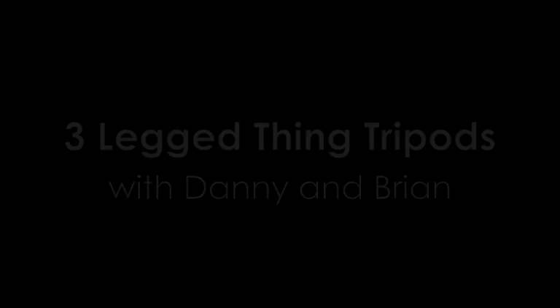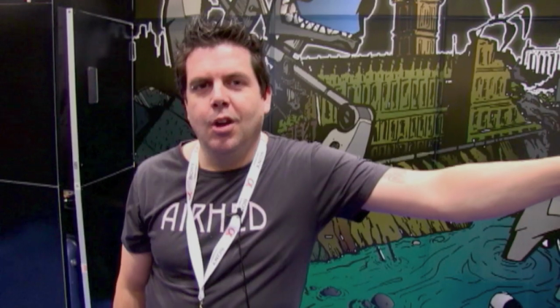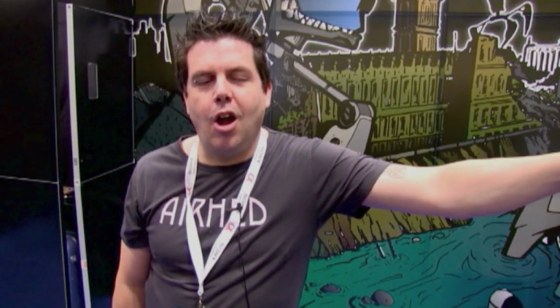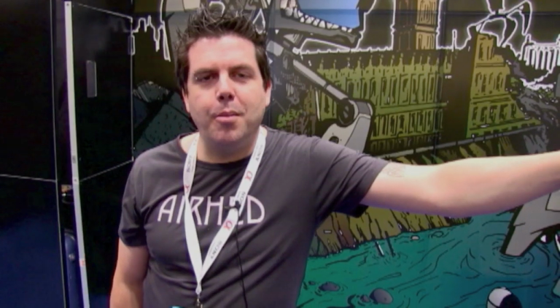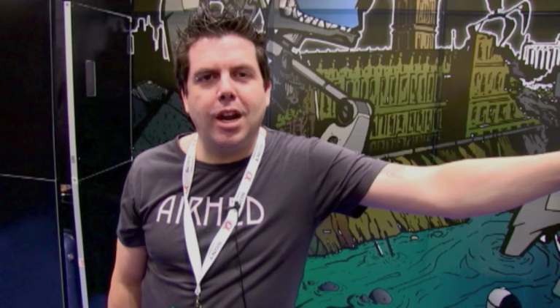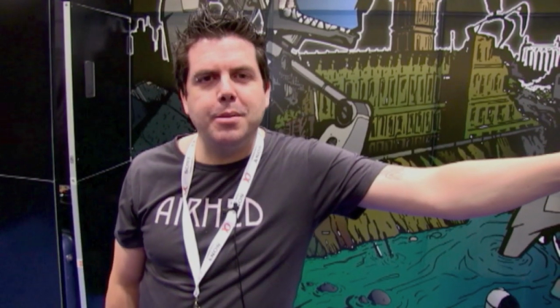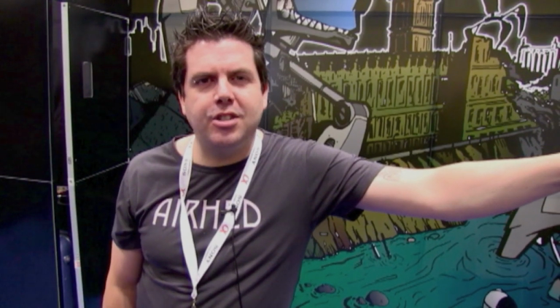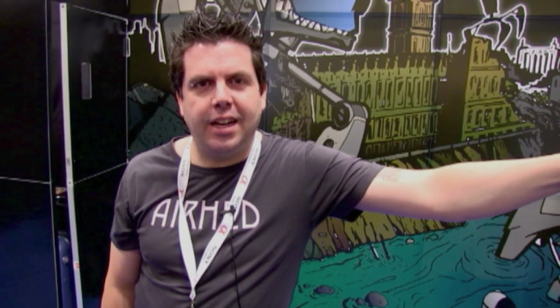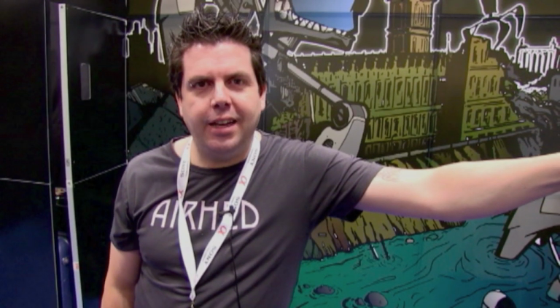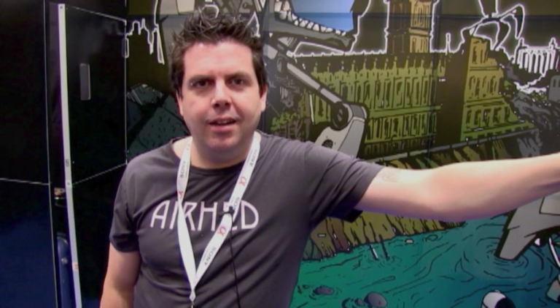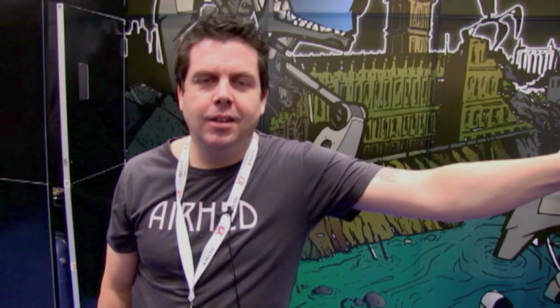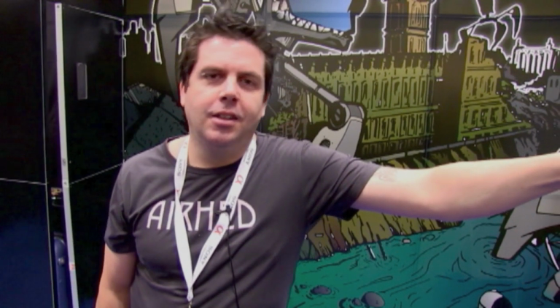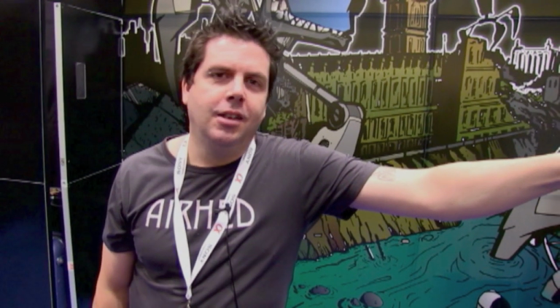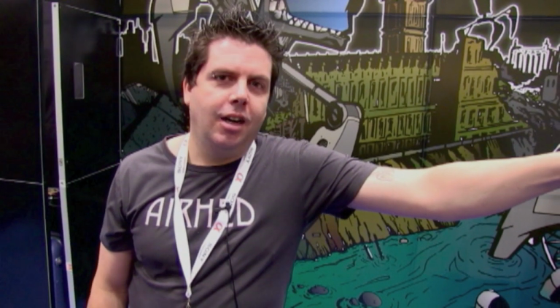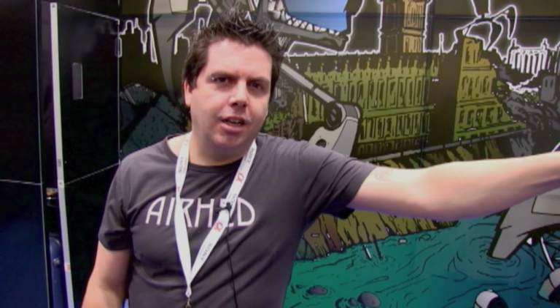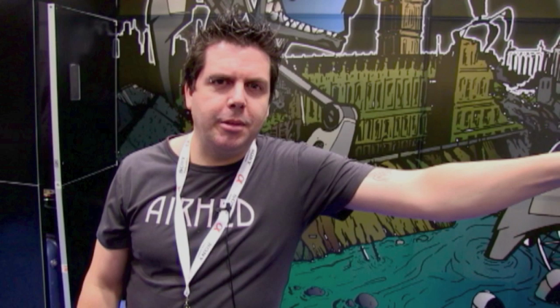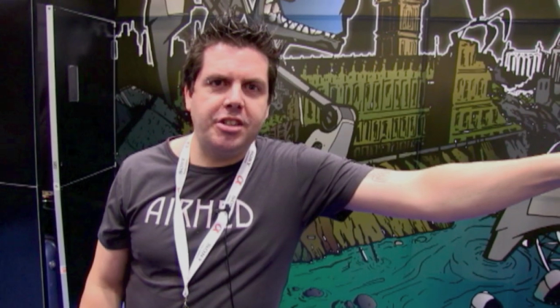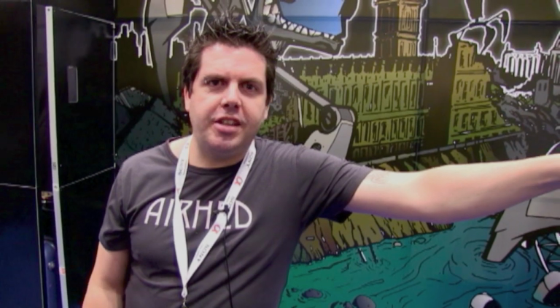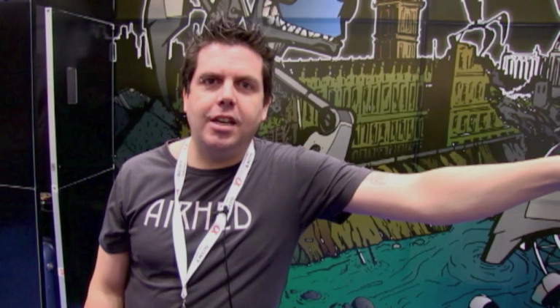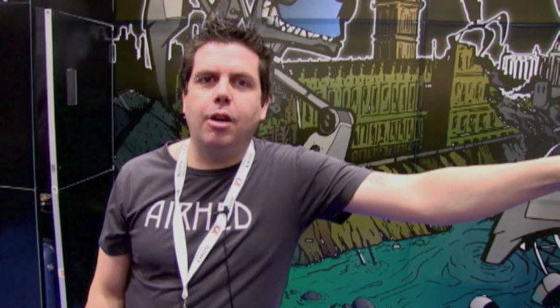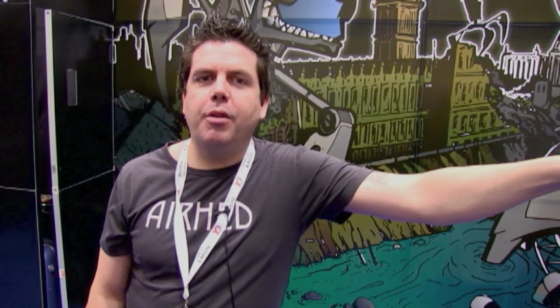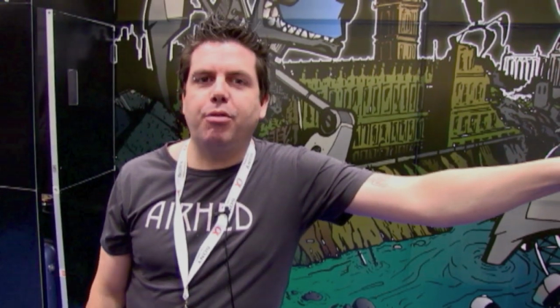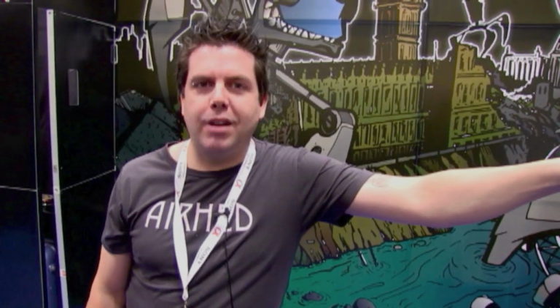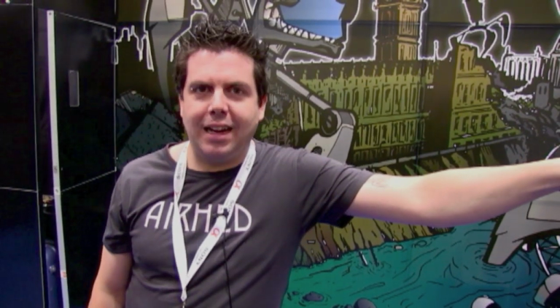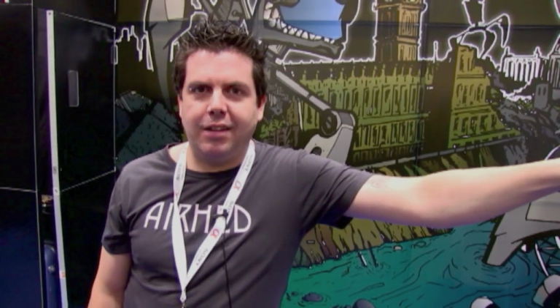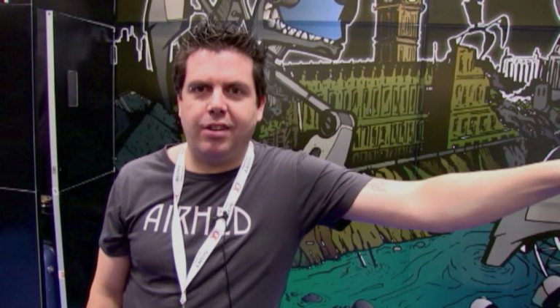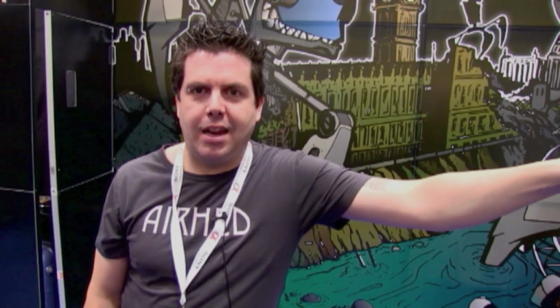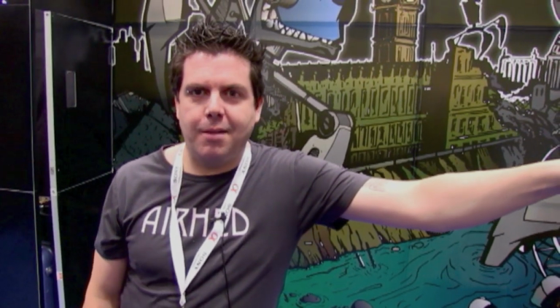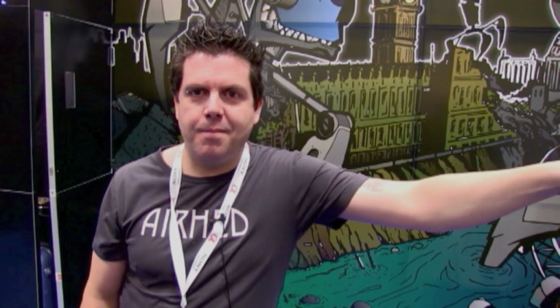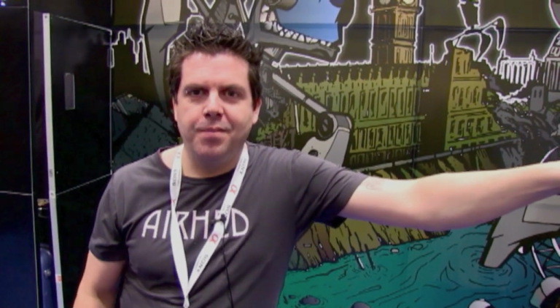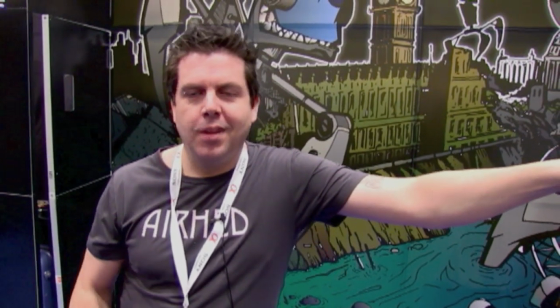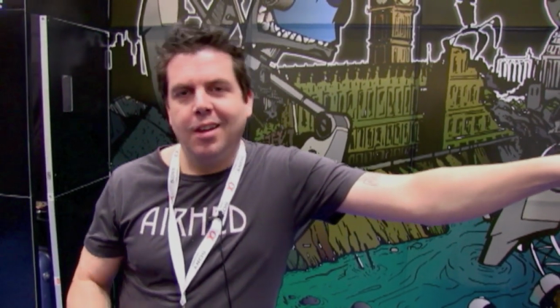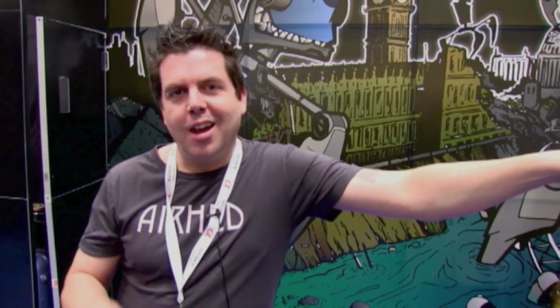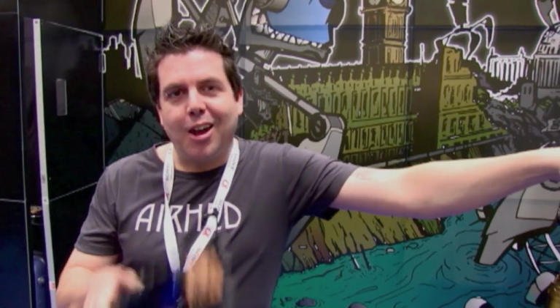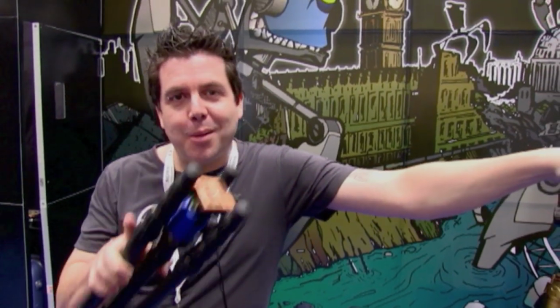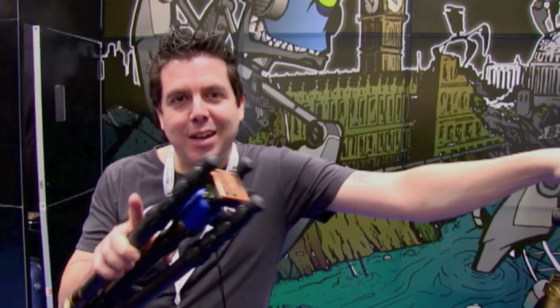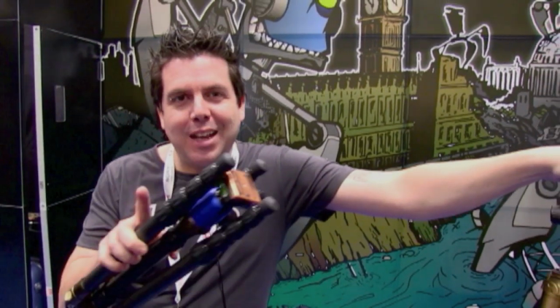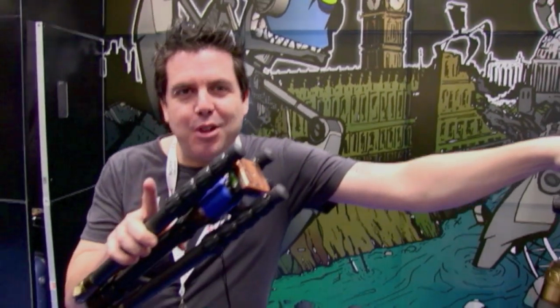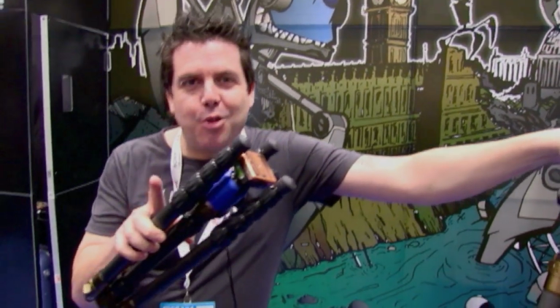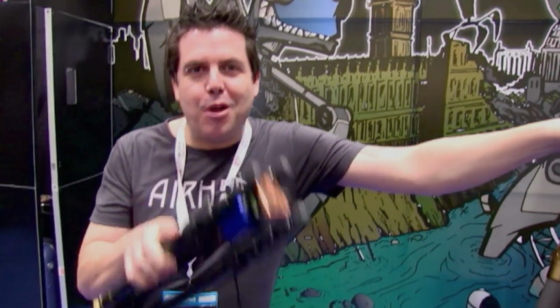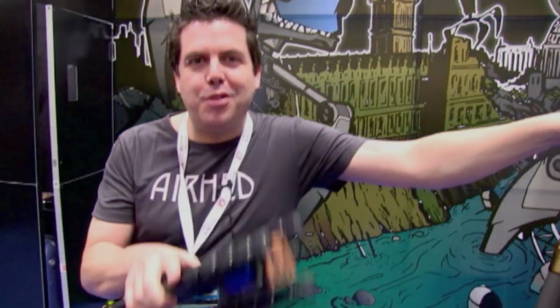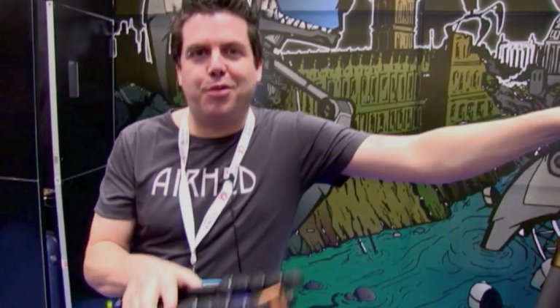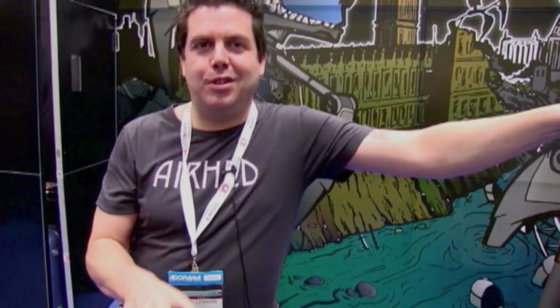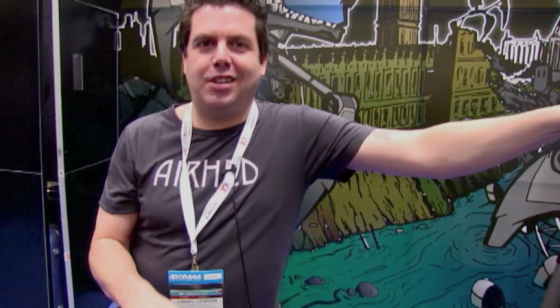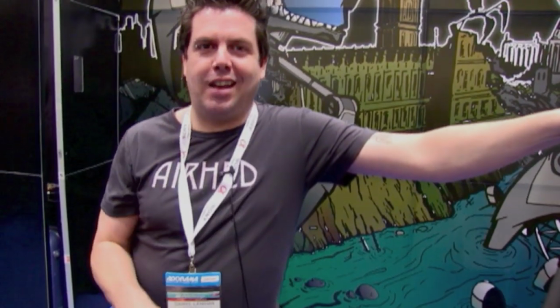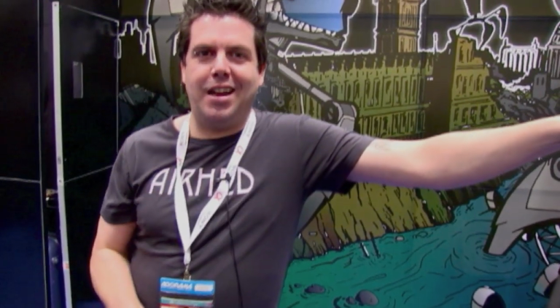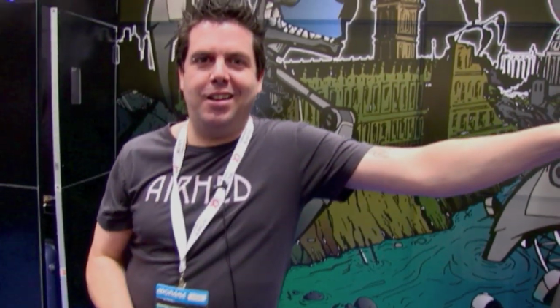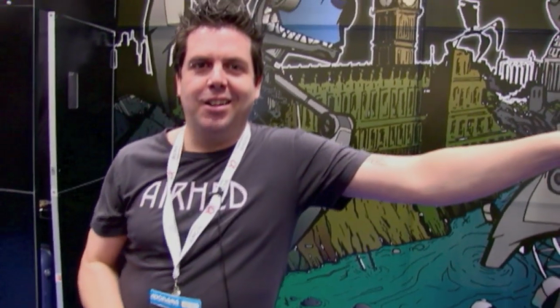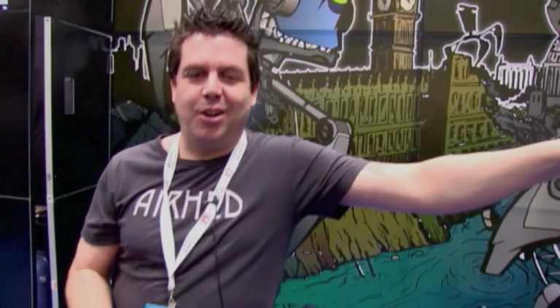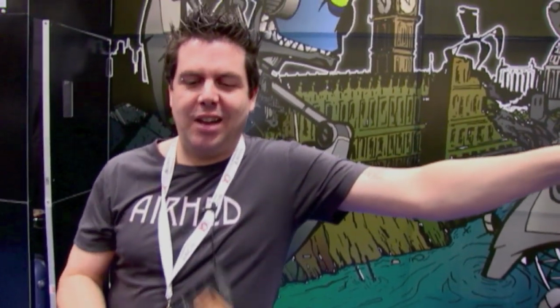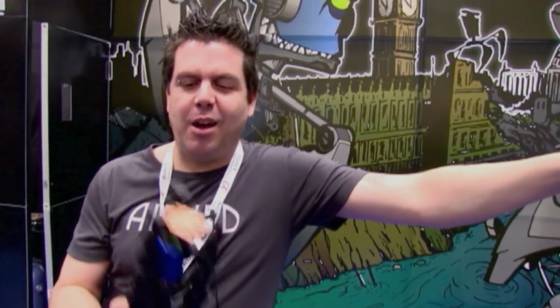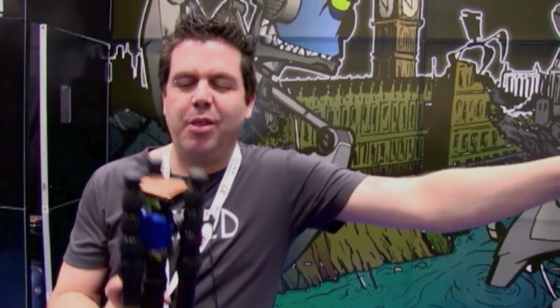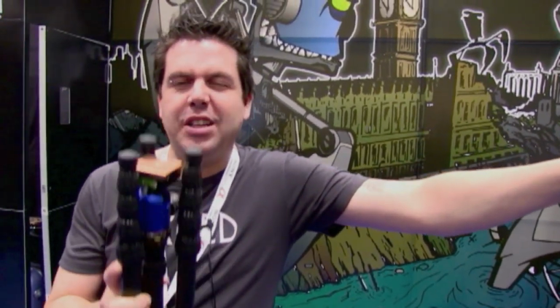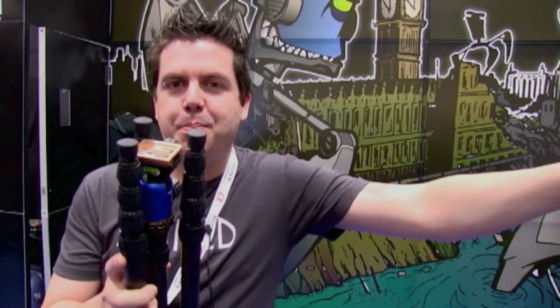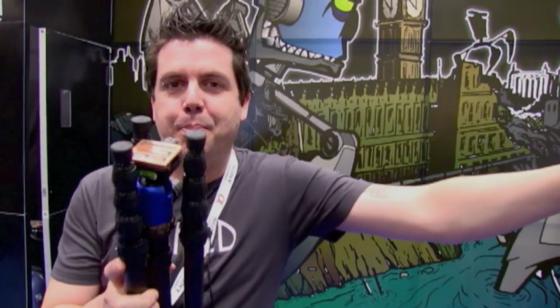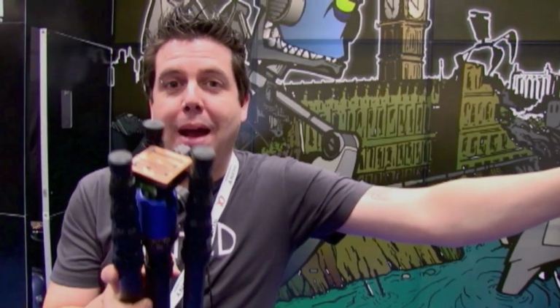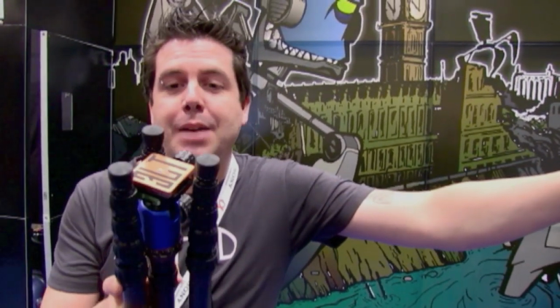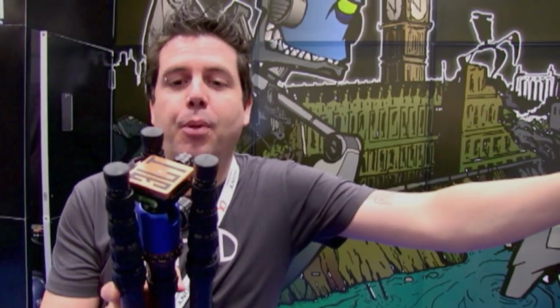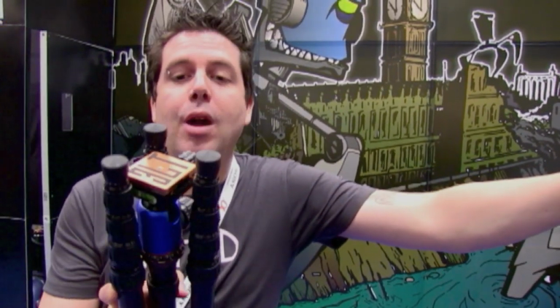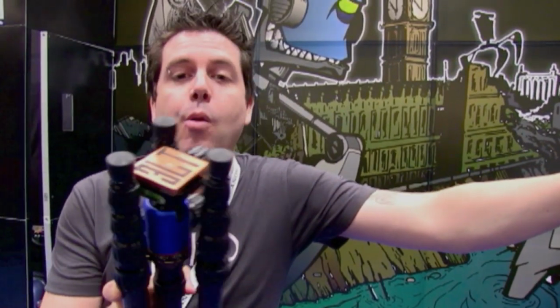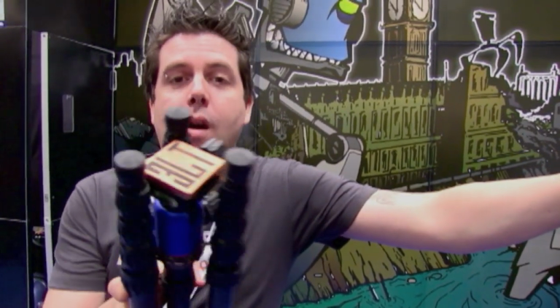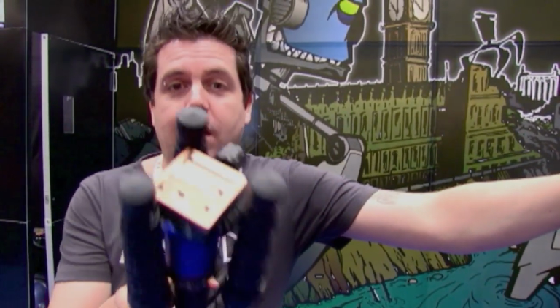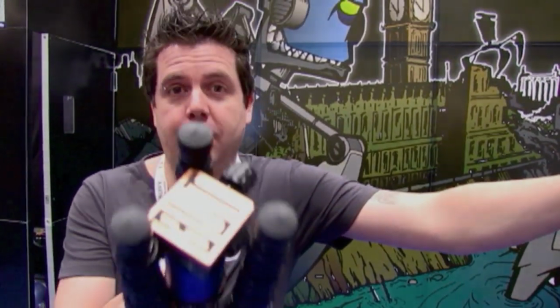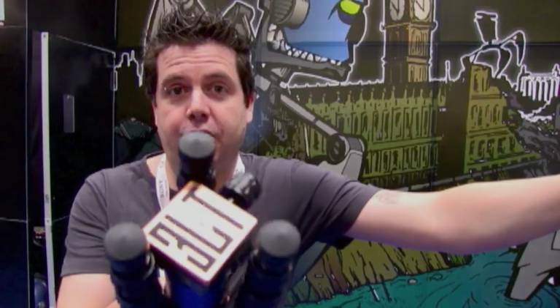Hi, my name's Danny and I'm the CEO of Three-Legged Thing, and I'm going to give you a run through today on how this bad boy works.